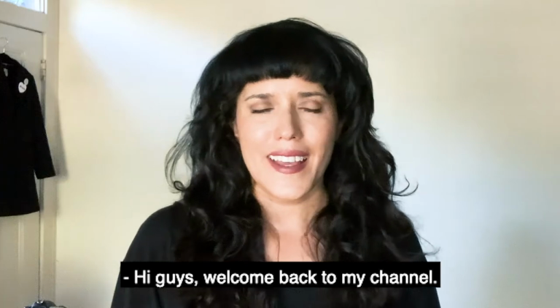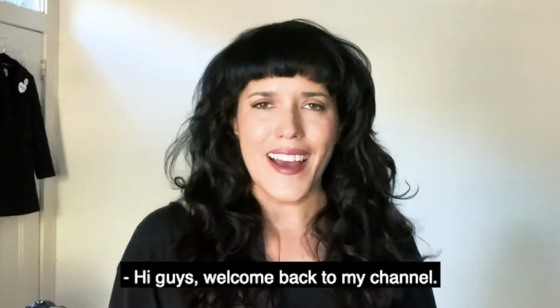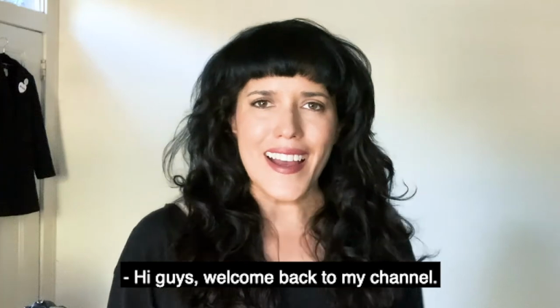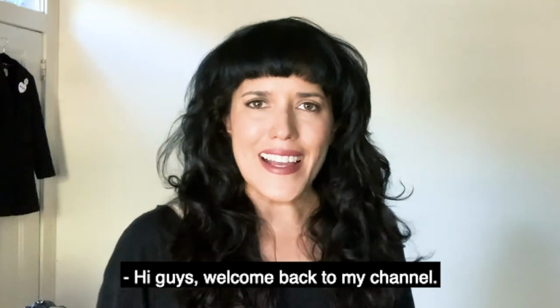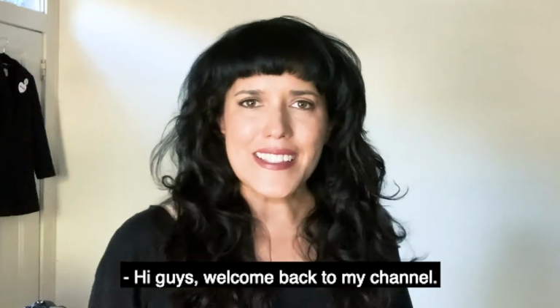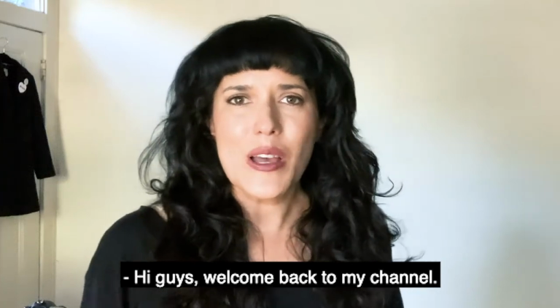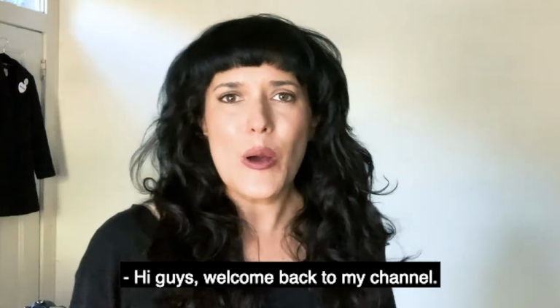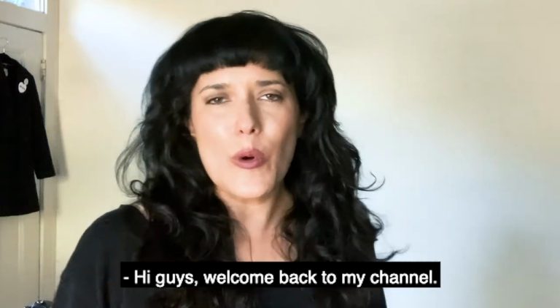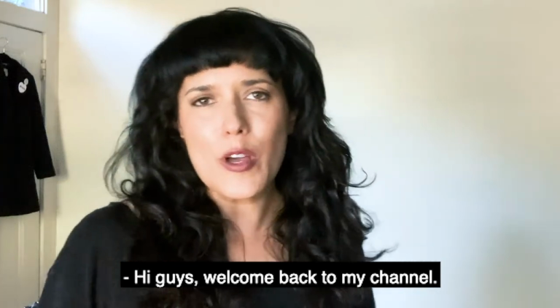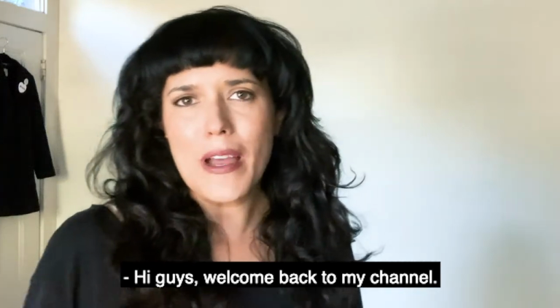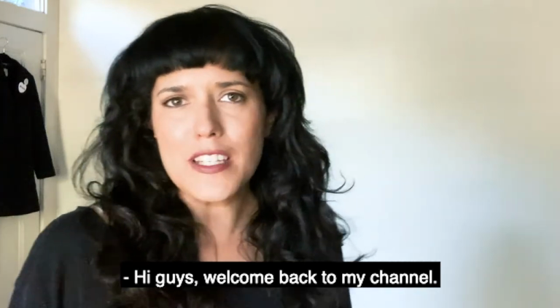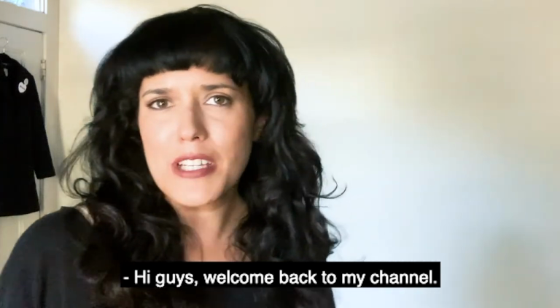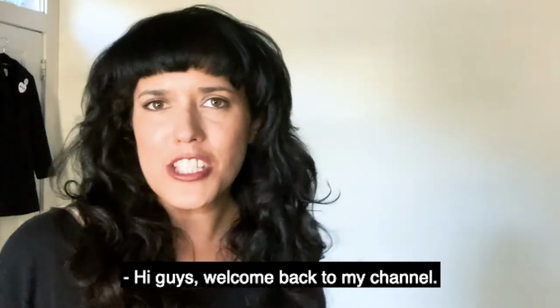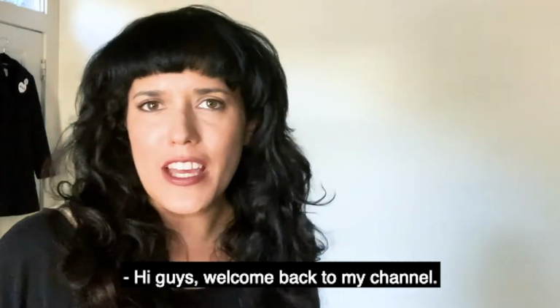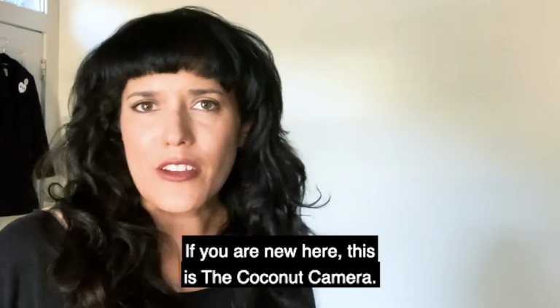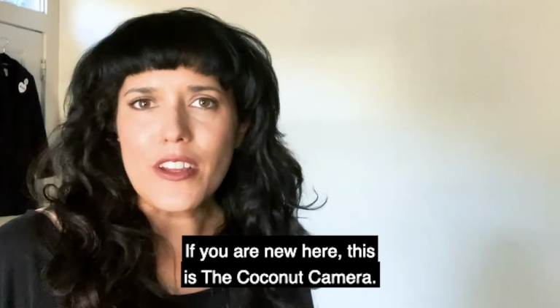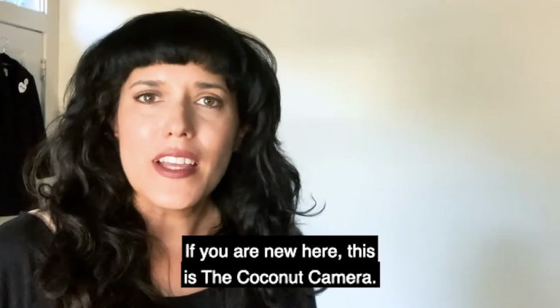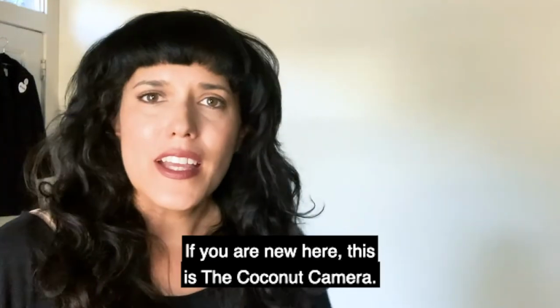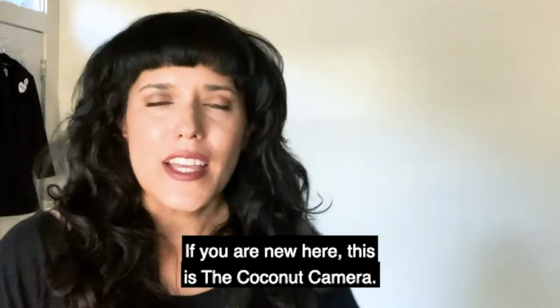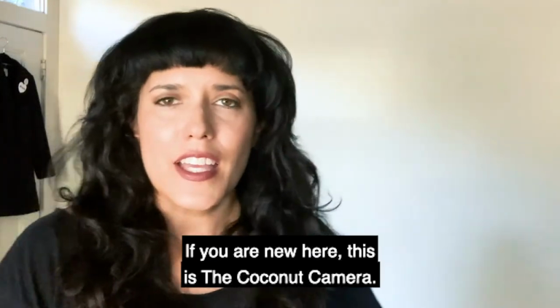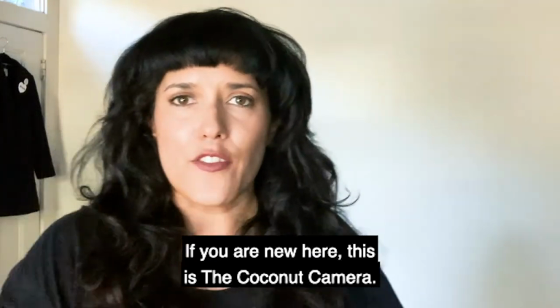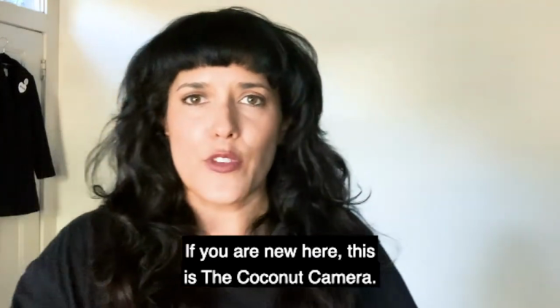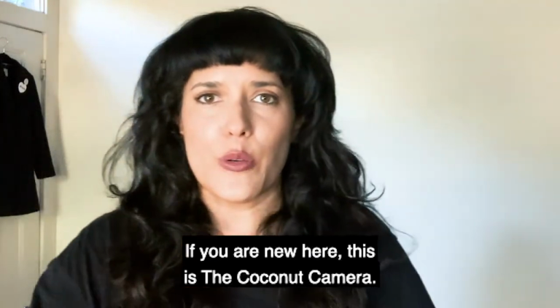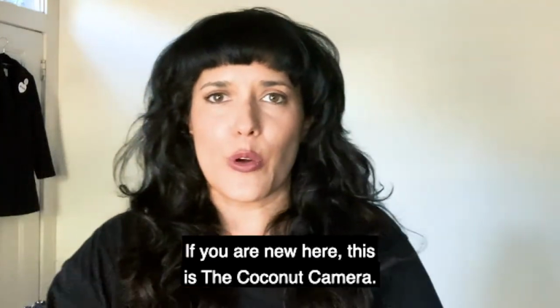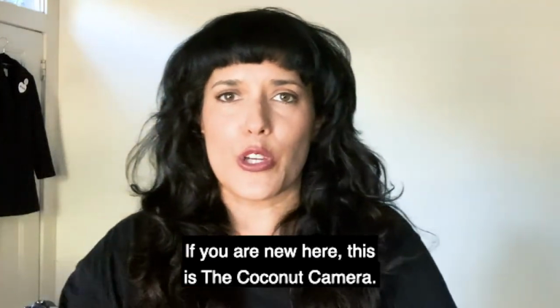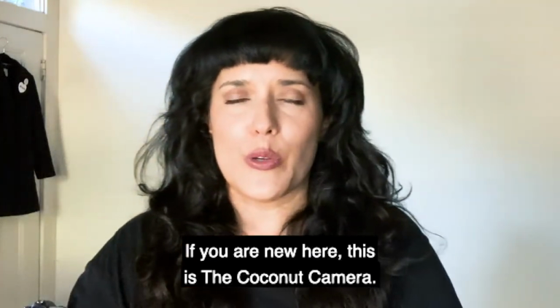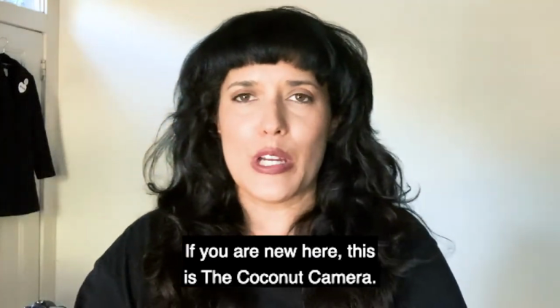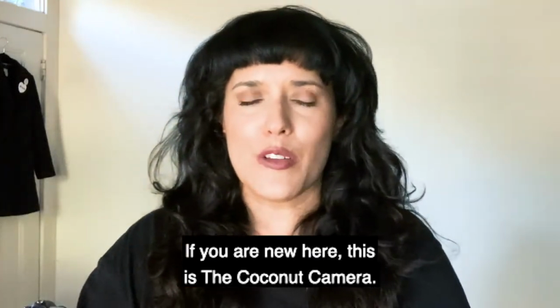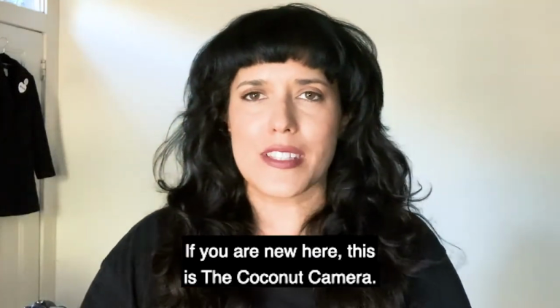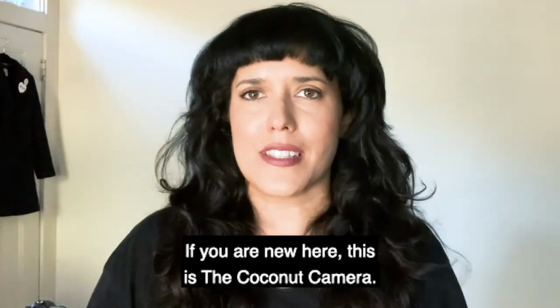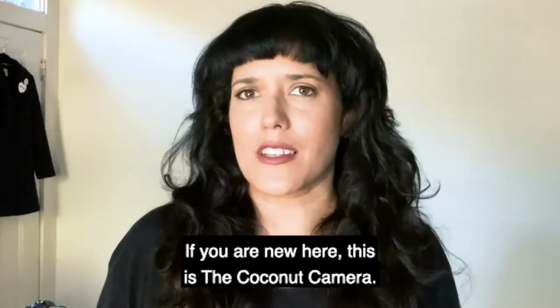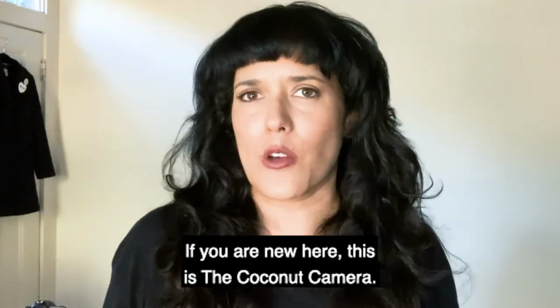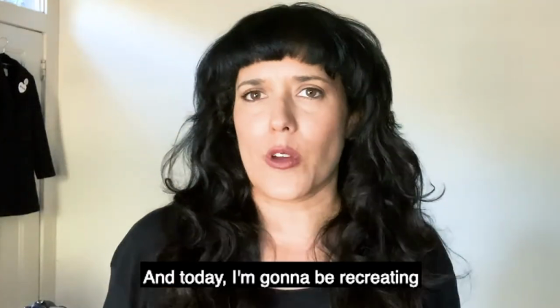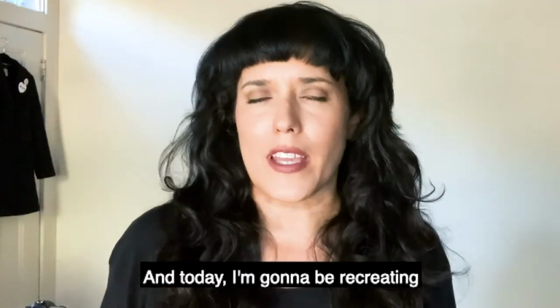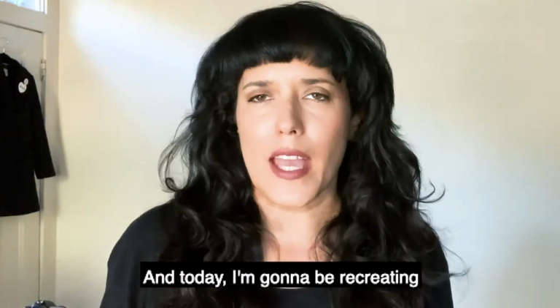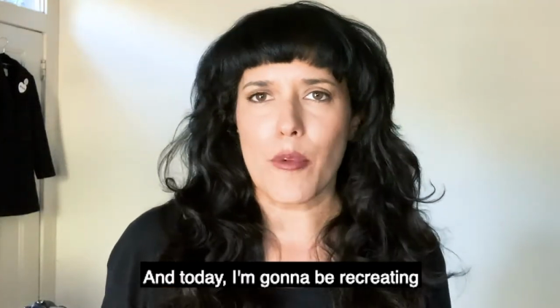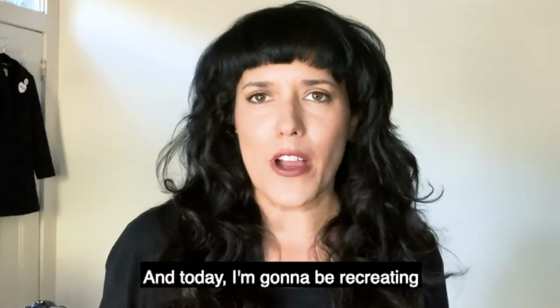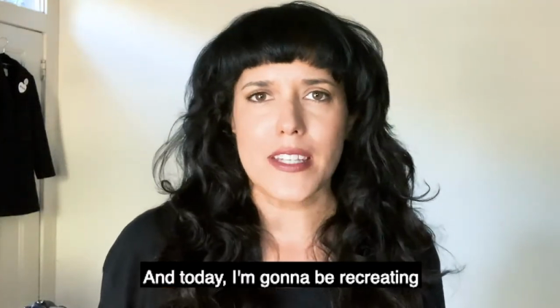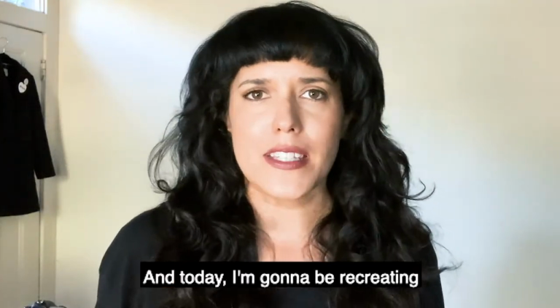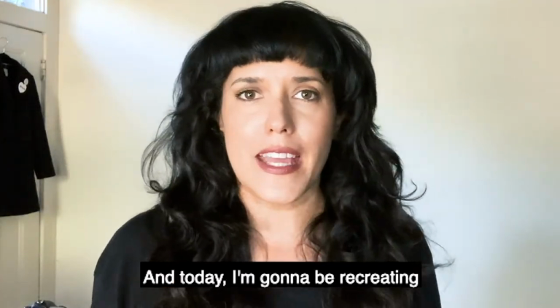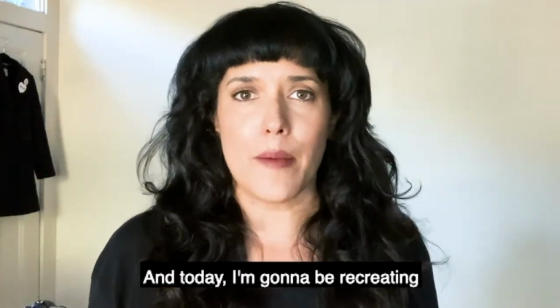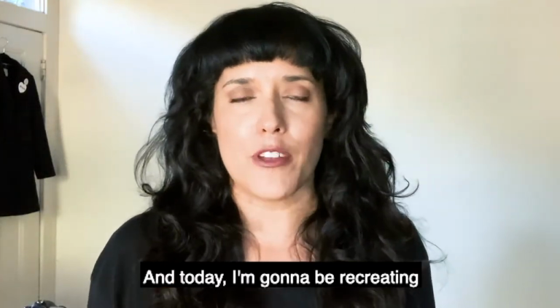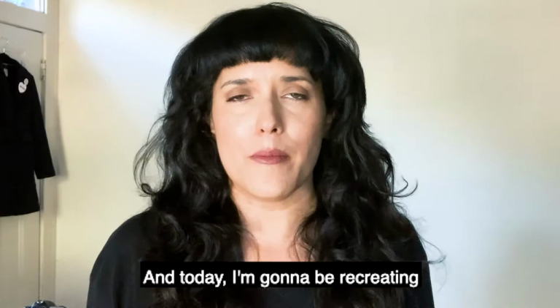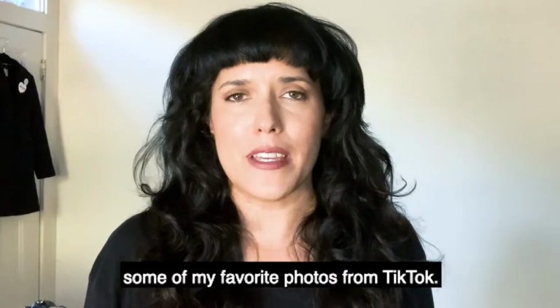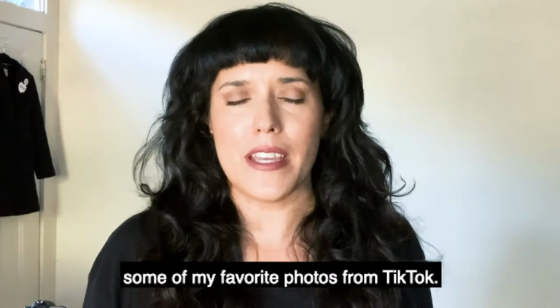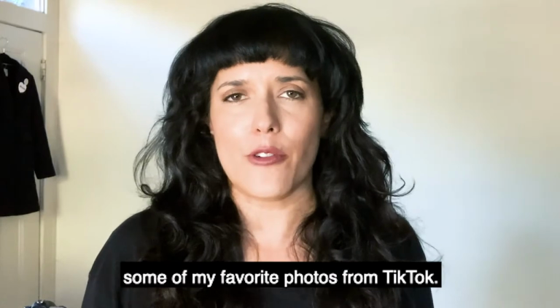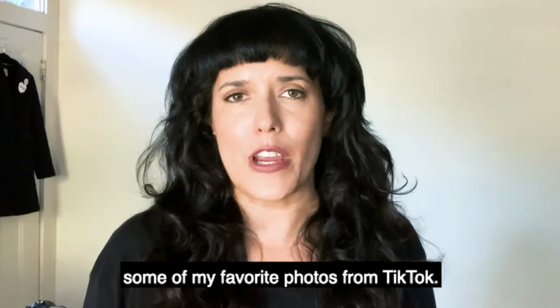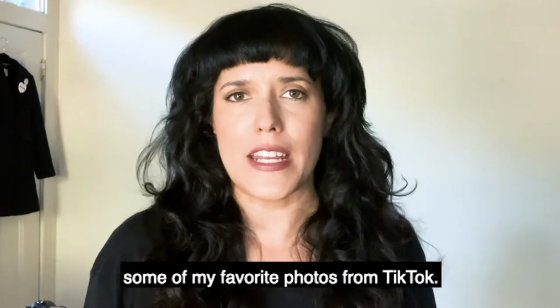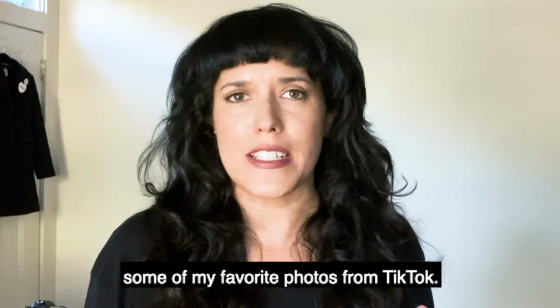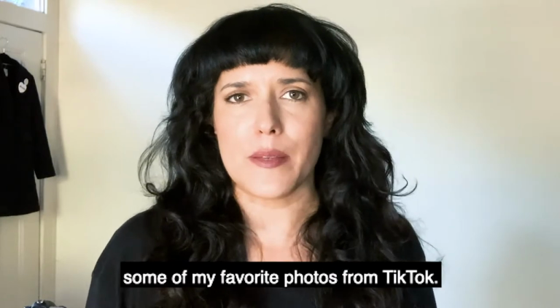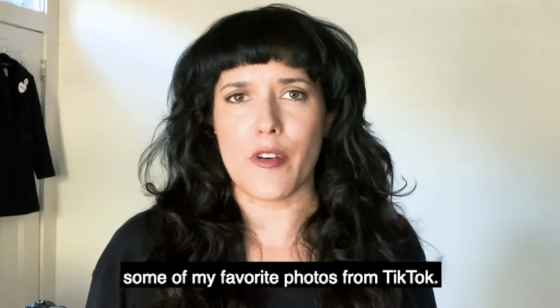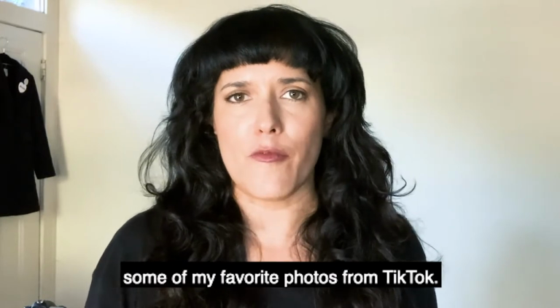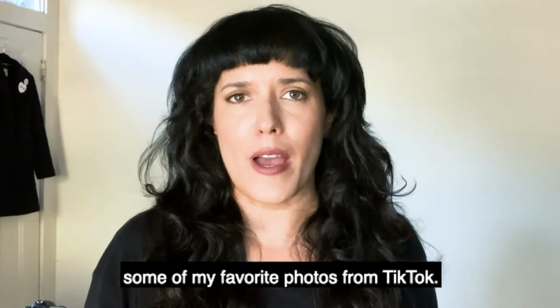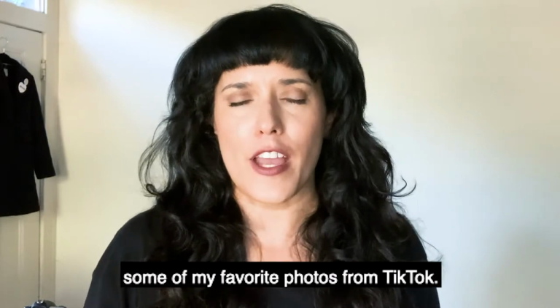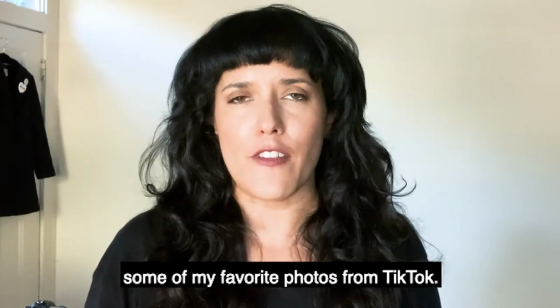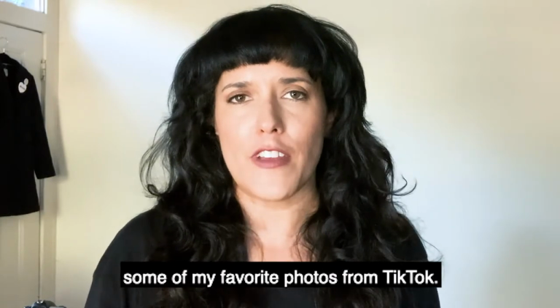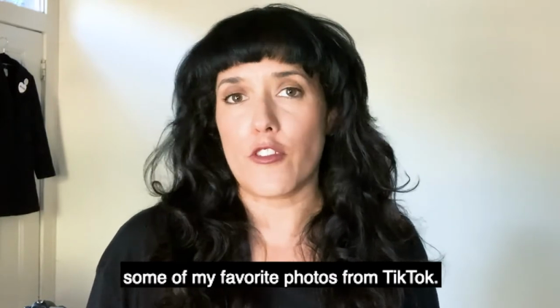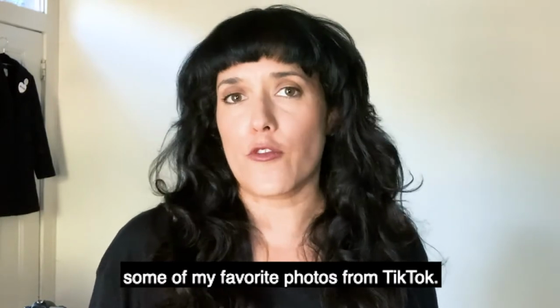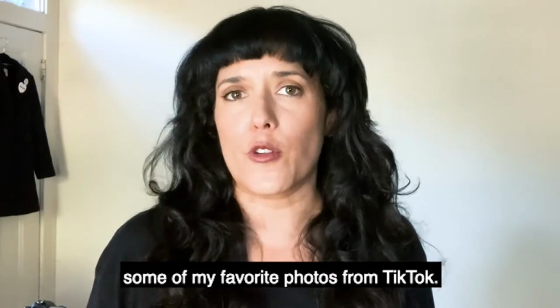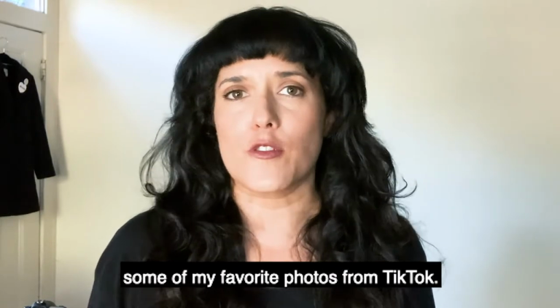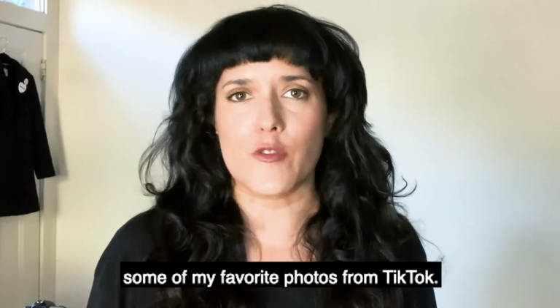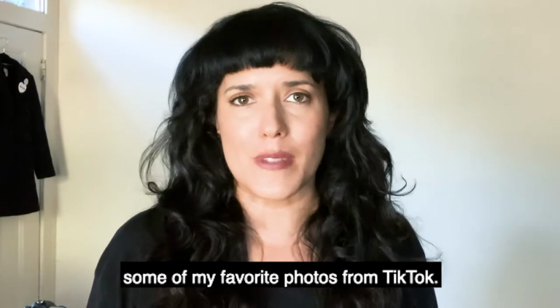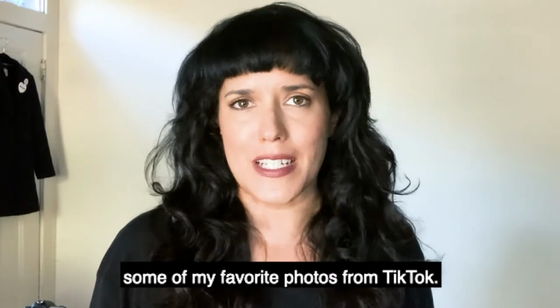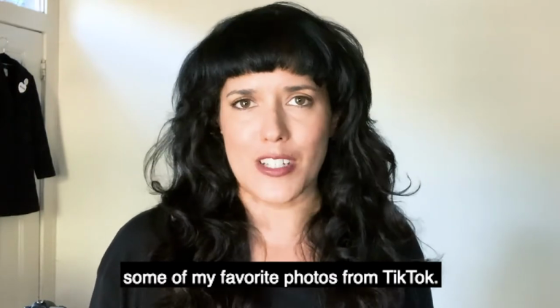Hi guys! Welcome back to my channel. If you are new here, this is the Coconut Camera, and today I'm gonna be recreating some of my favorite photos from TikTok.